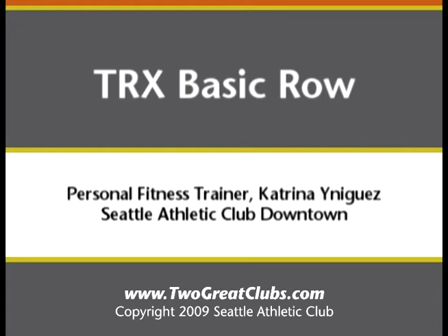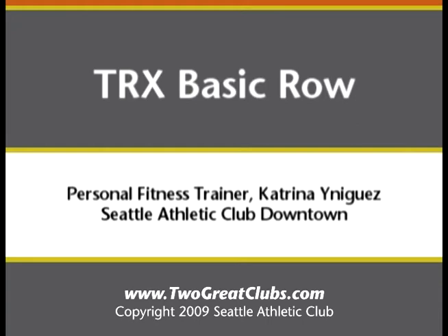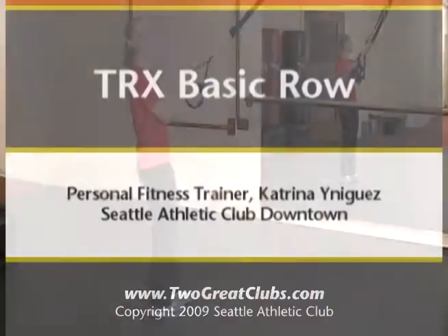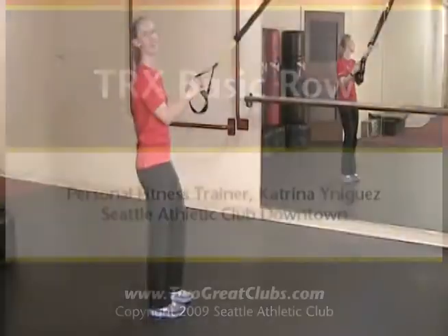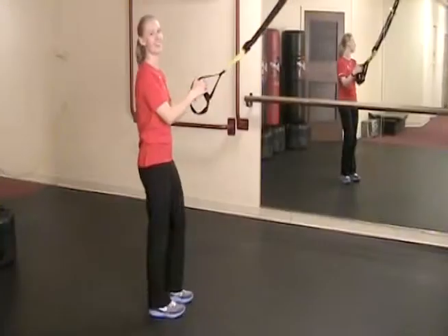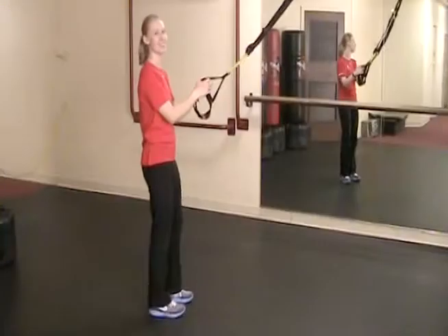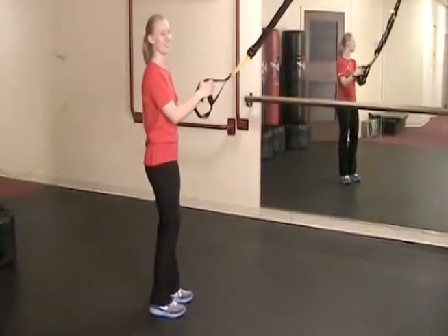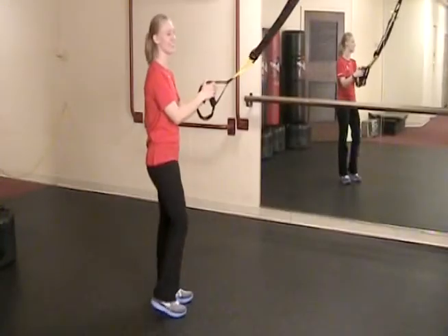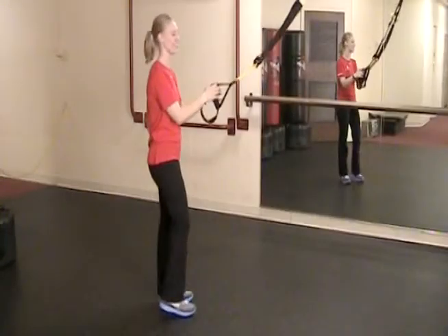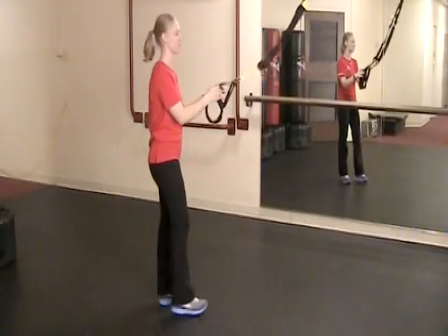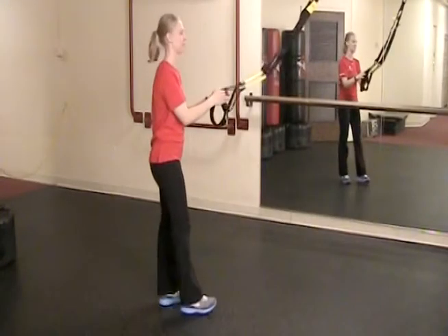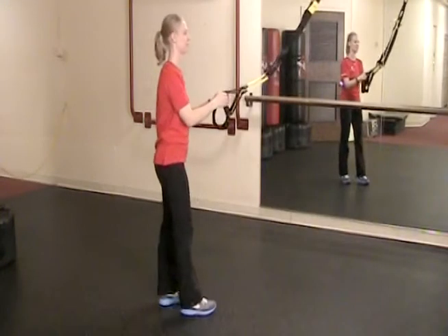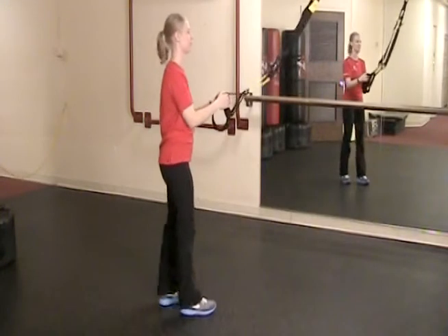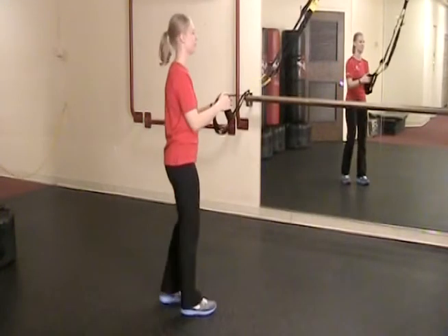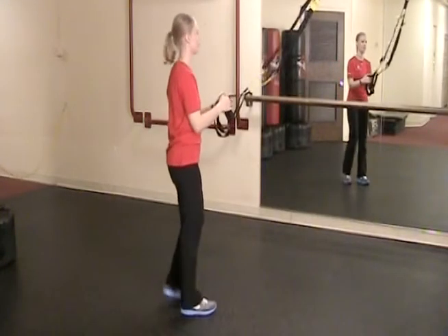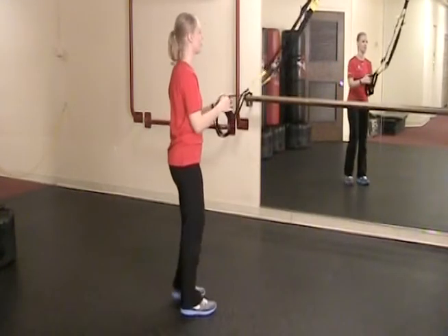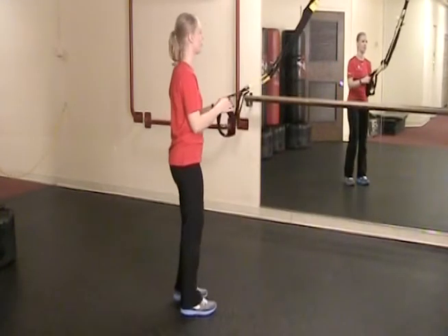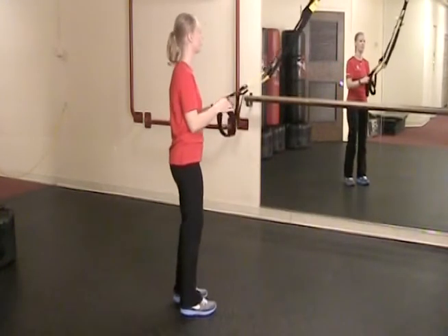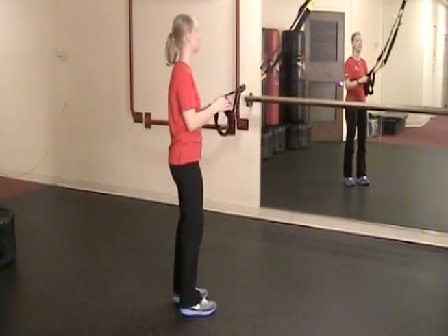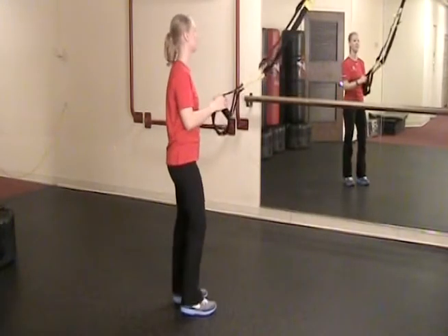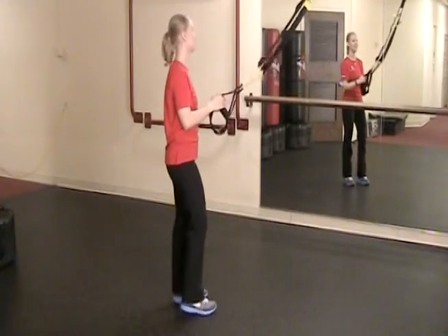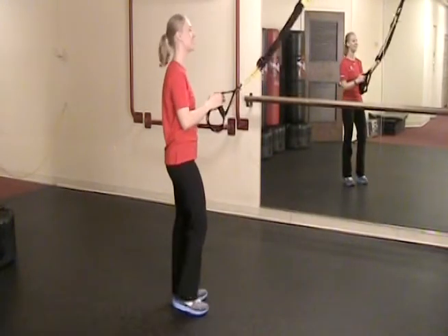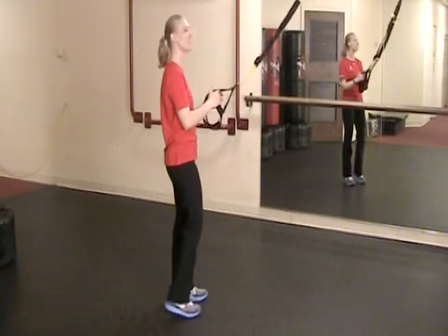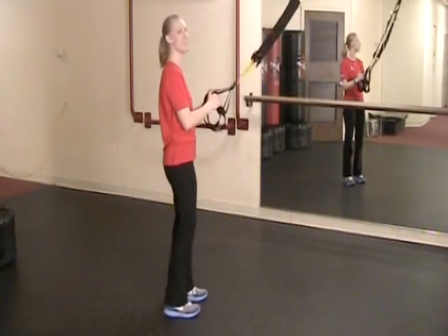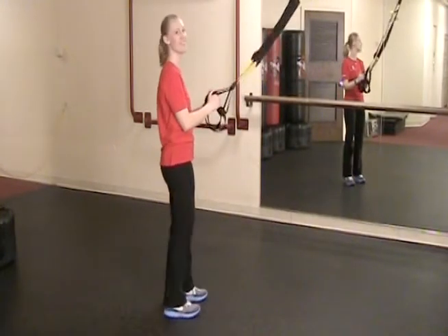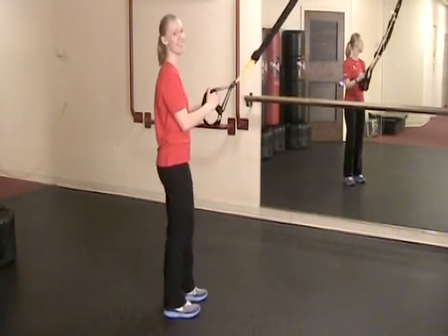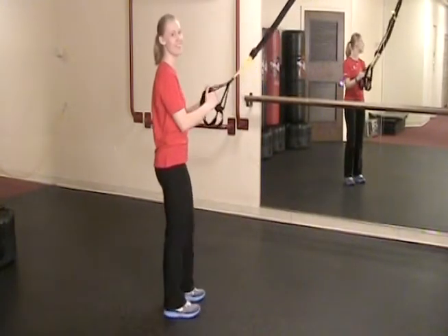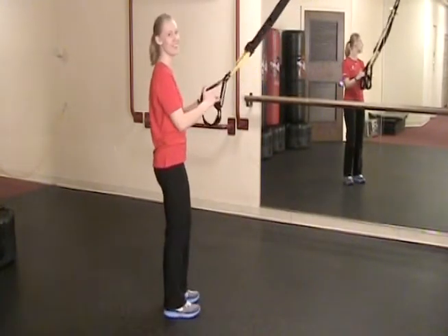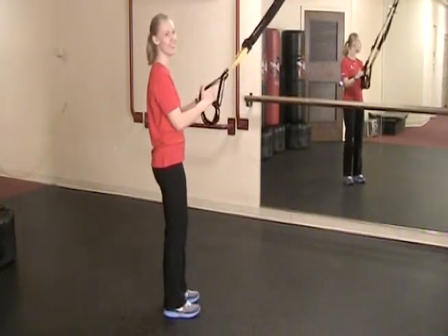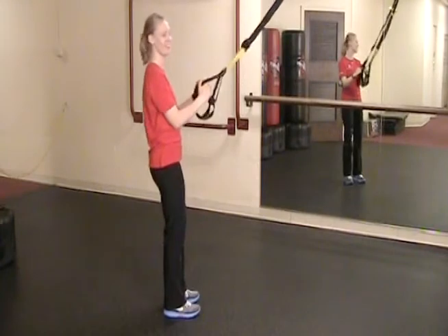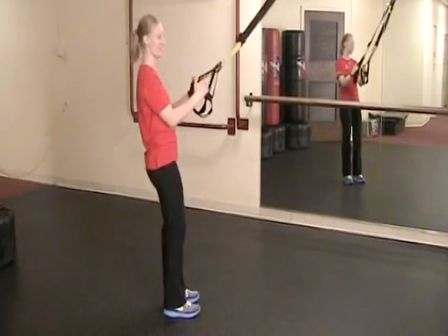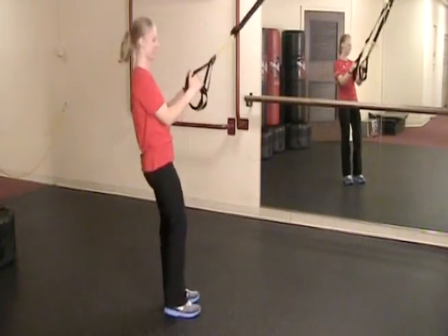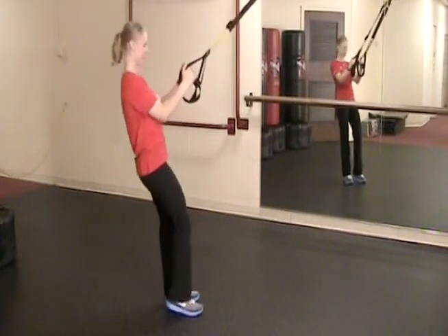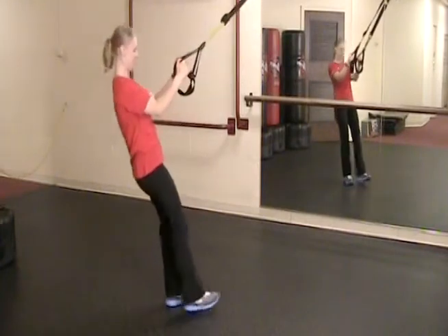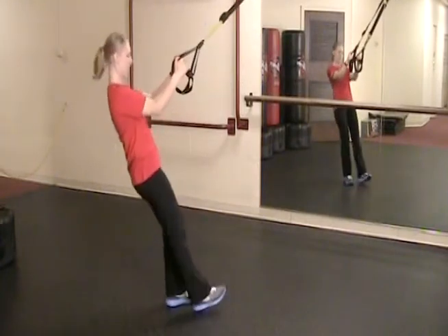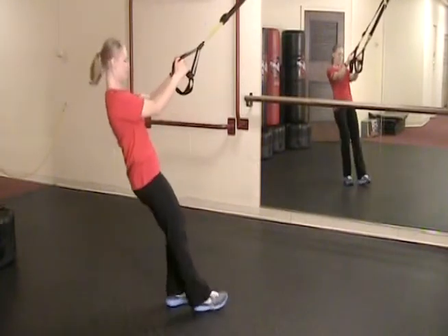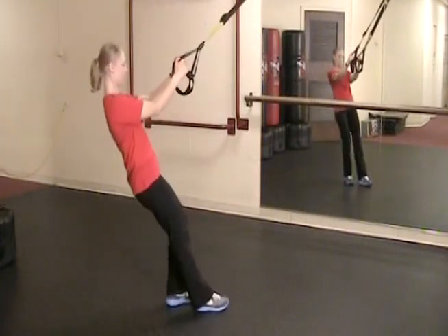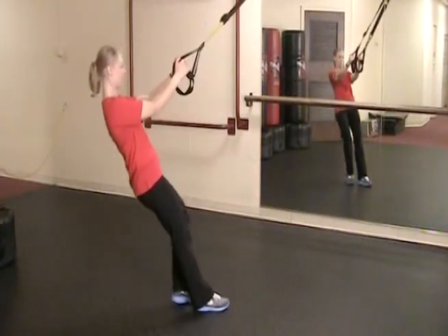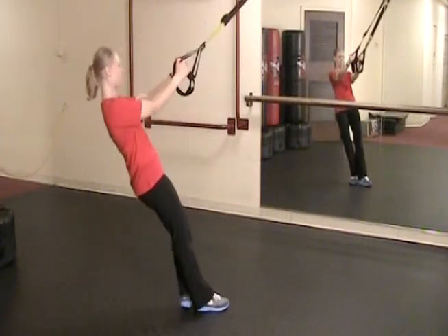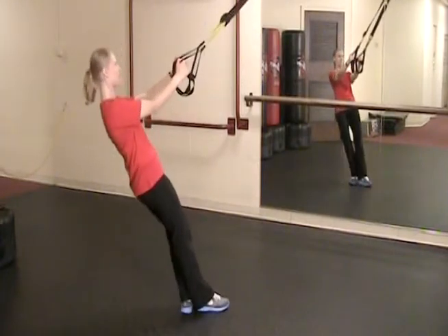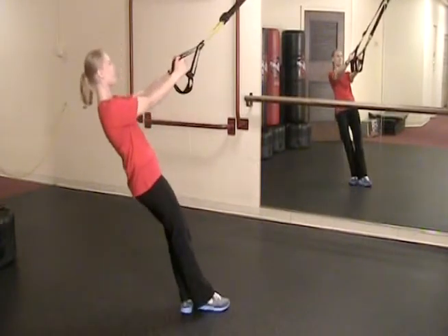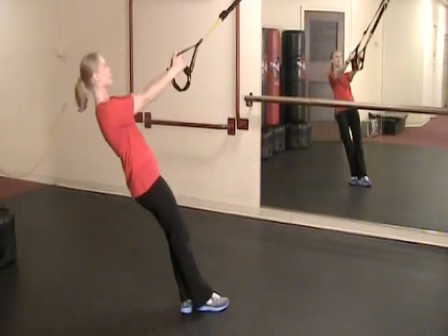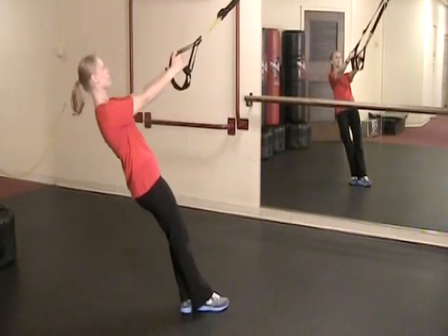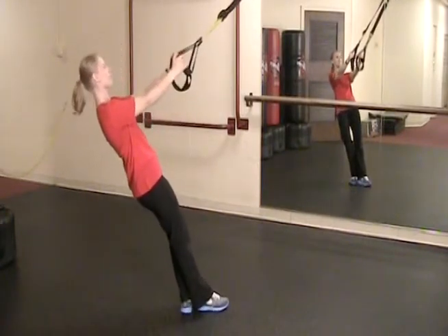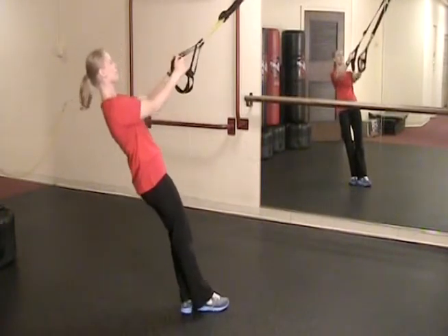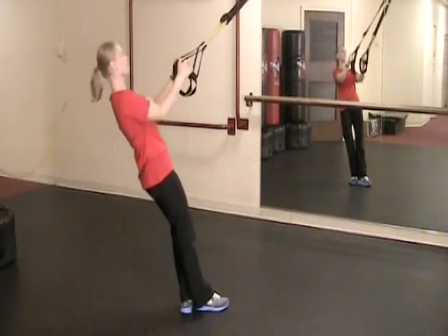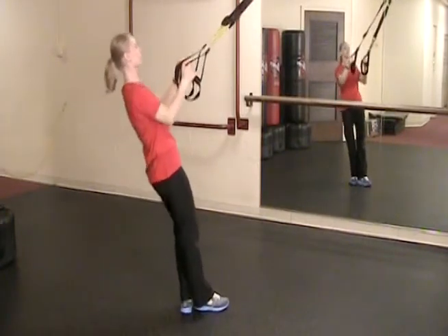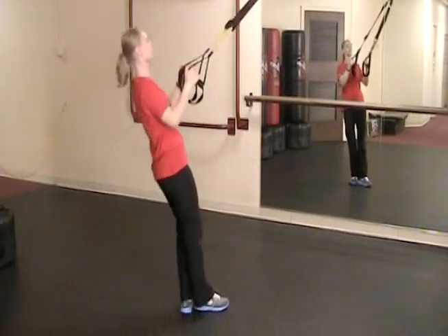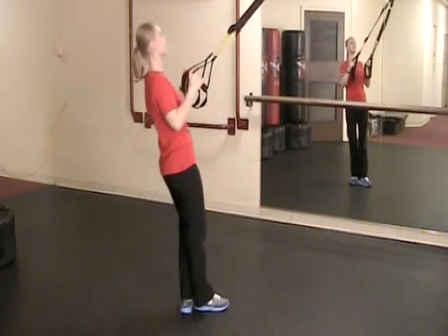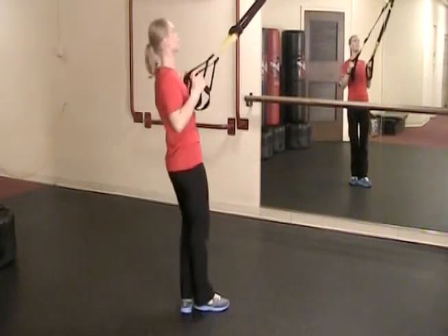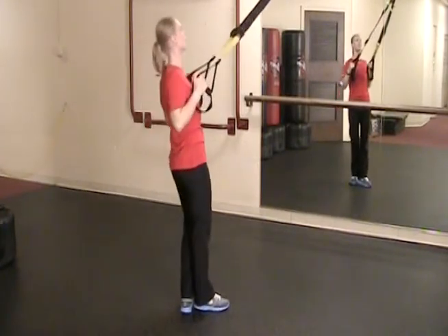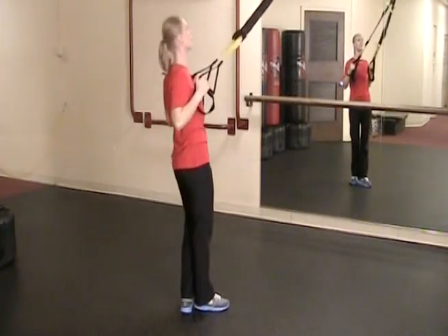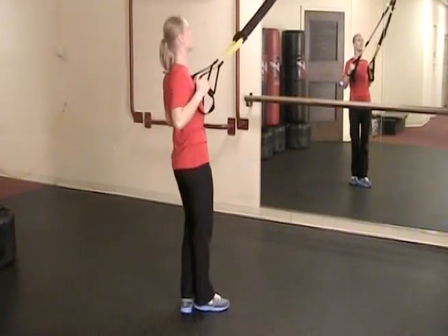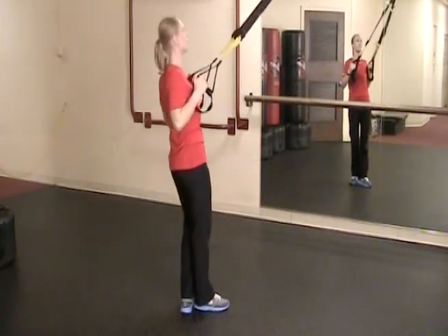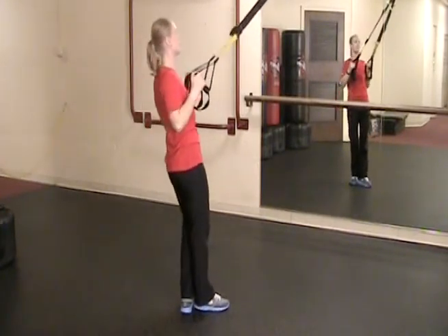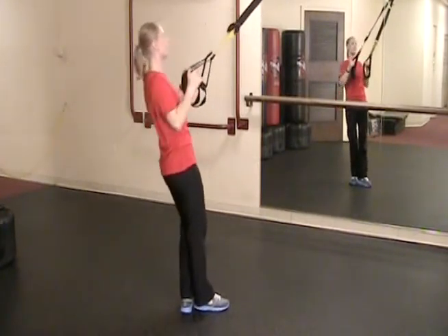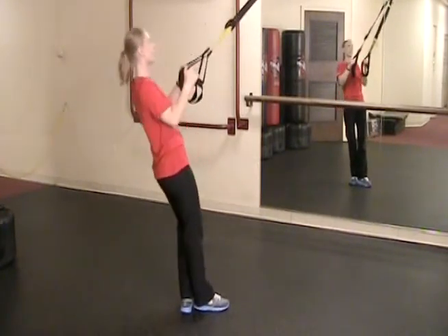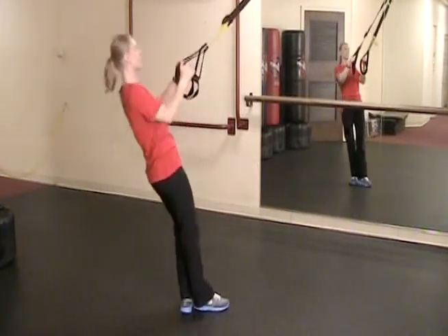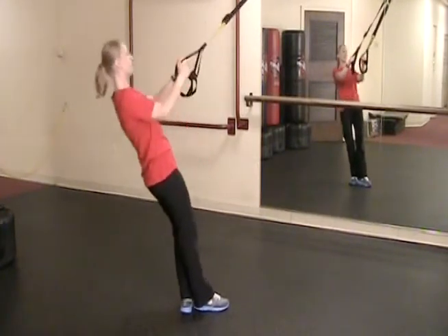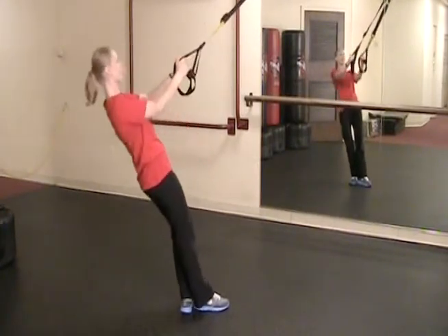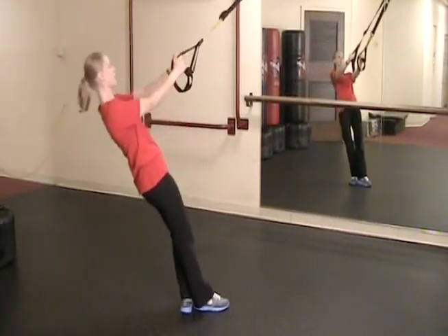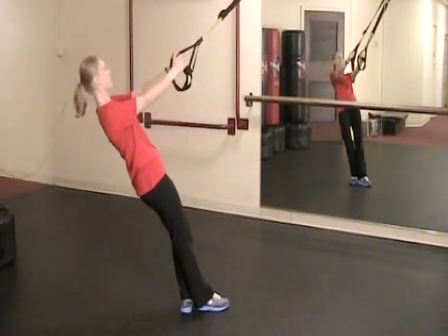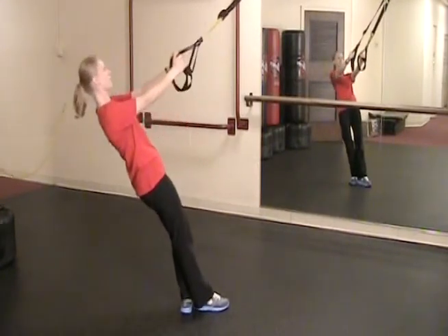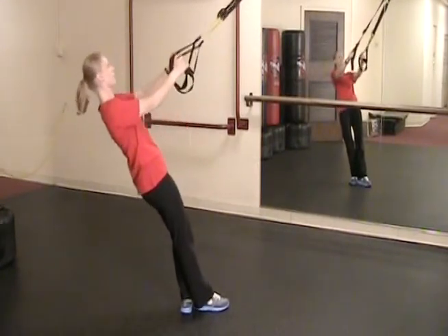Hi, today we're going to be demonstrating the TRX basic row. Grabbing both handles, lean backwards into the handles, keeping your hips in neutral alignment.